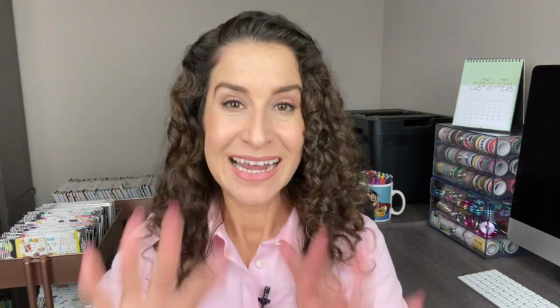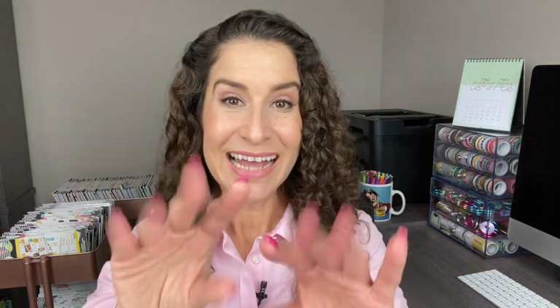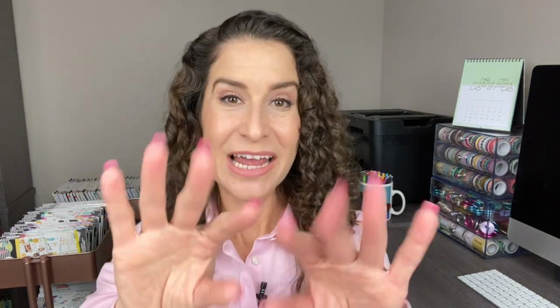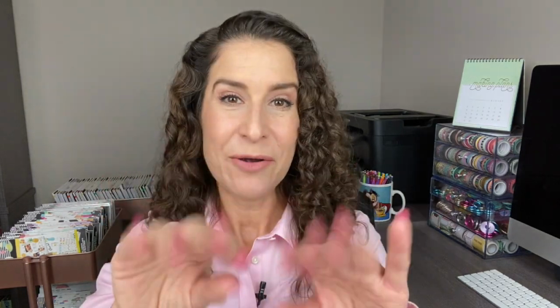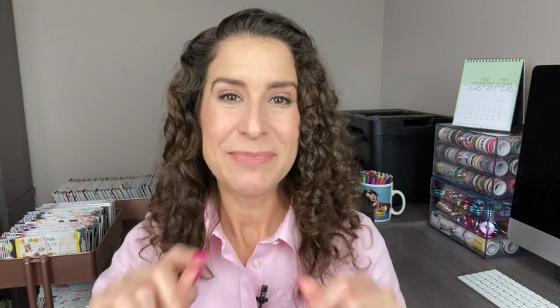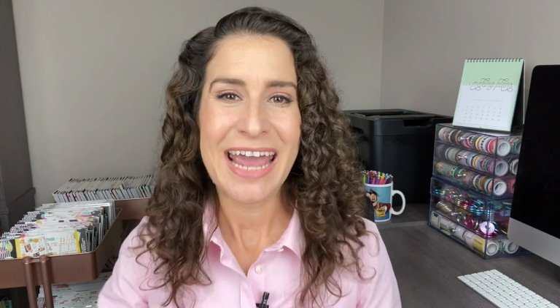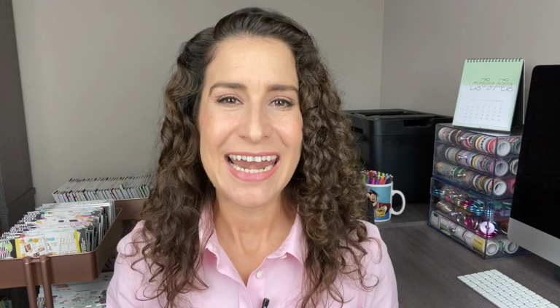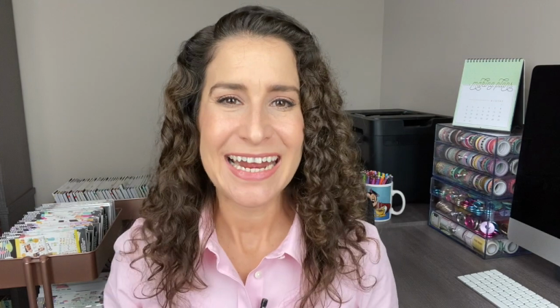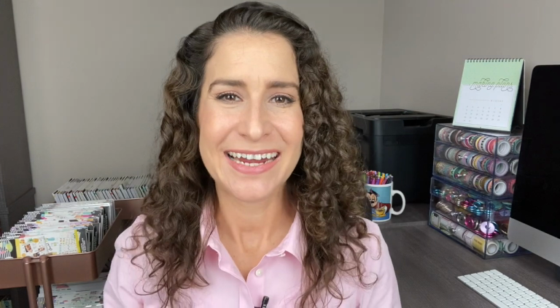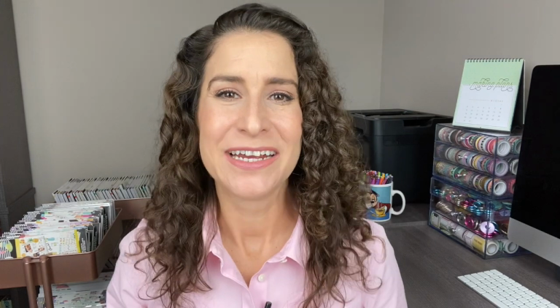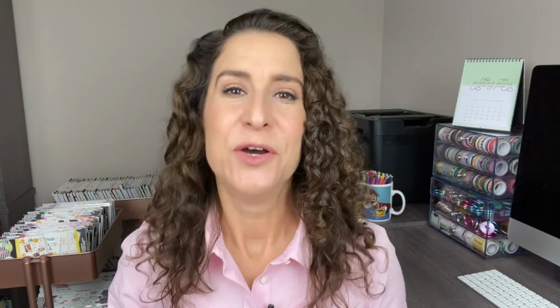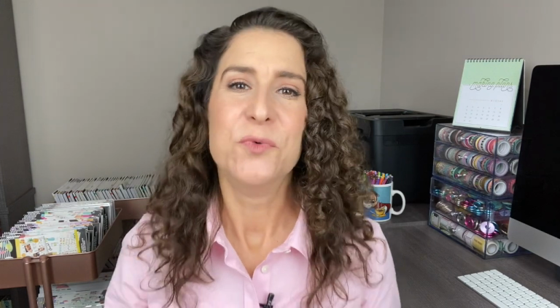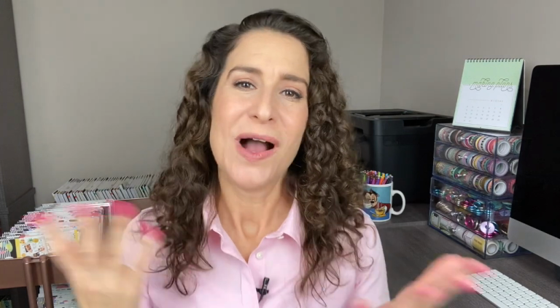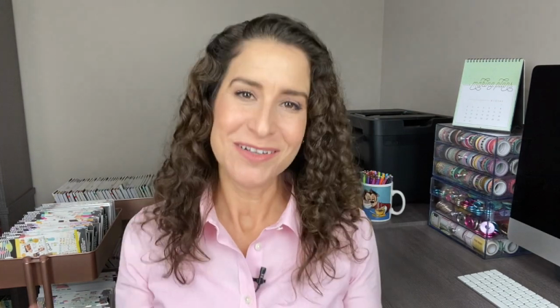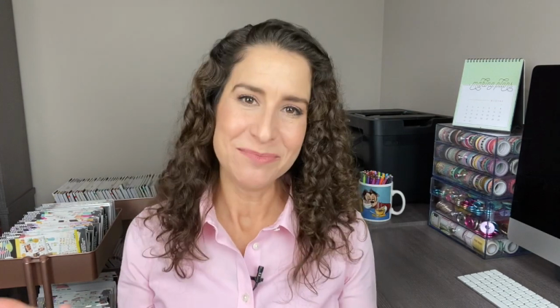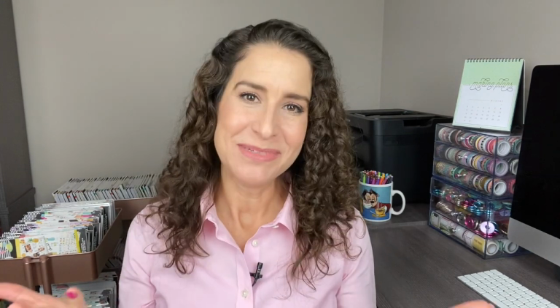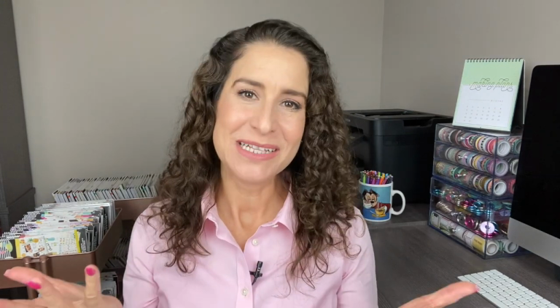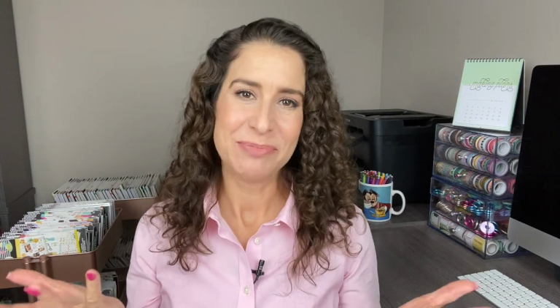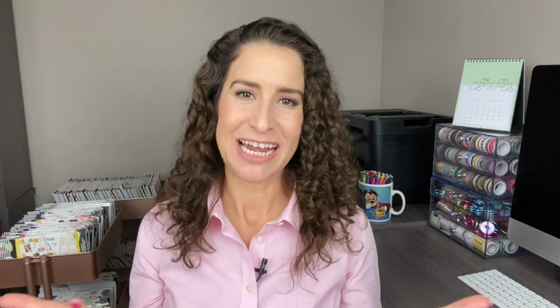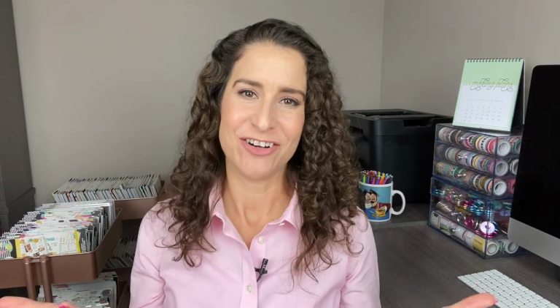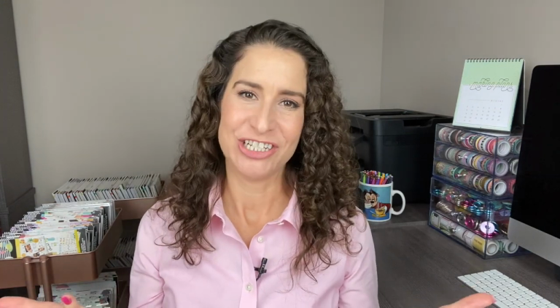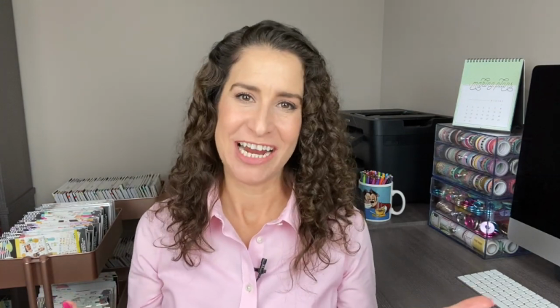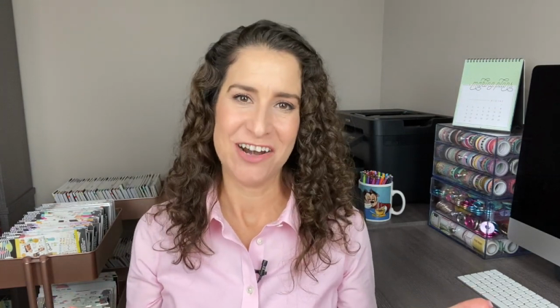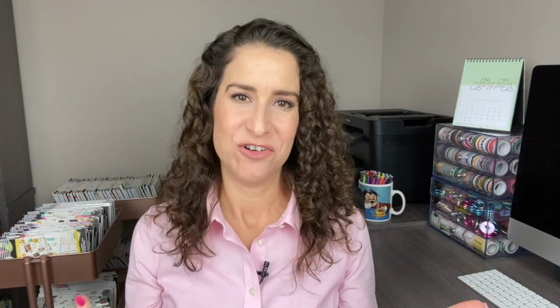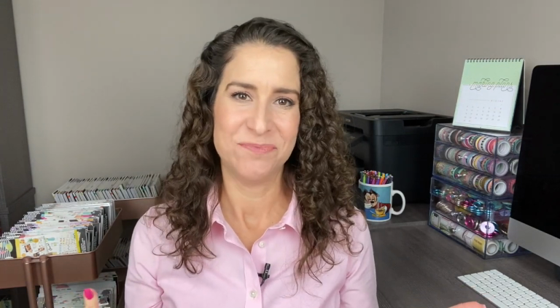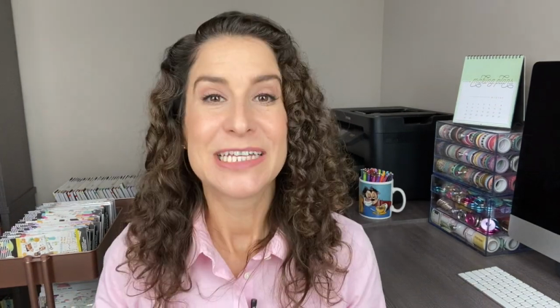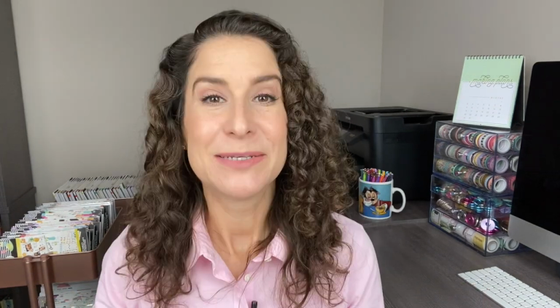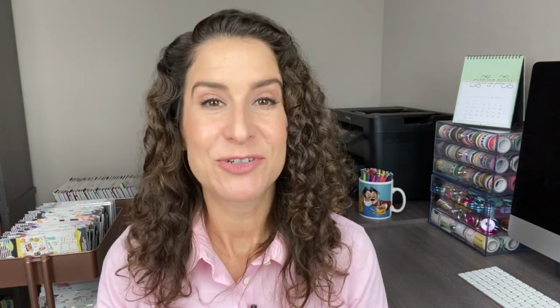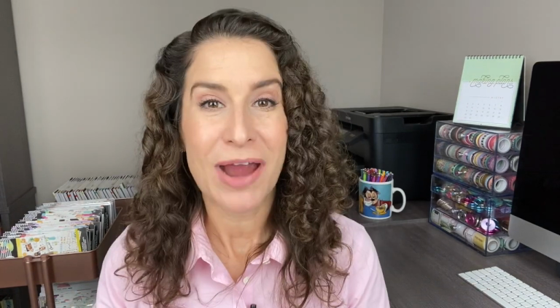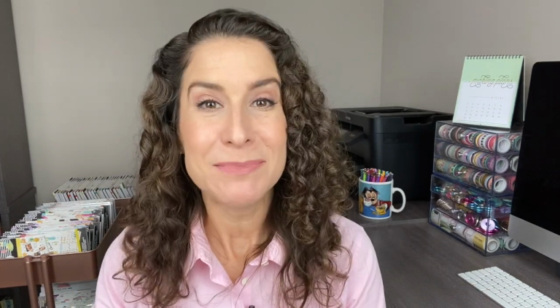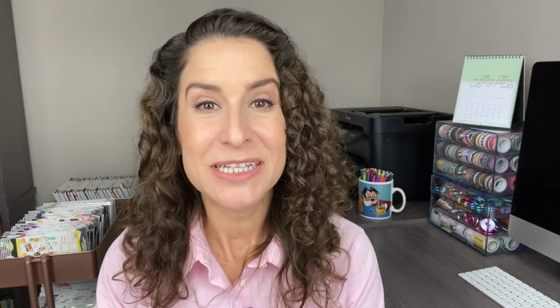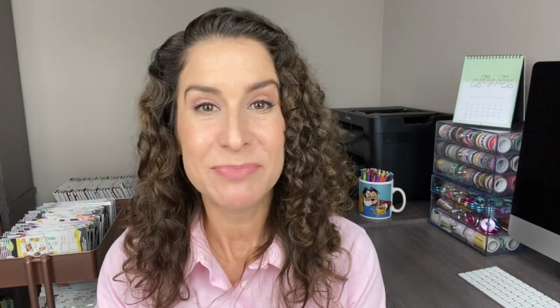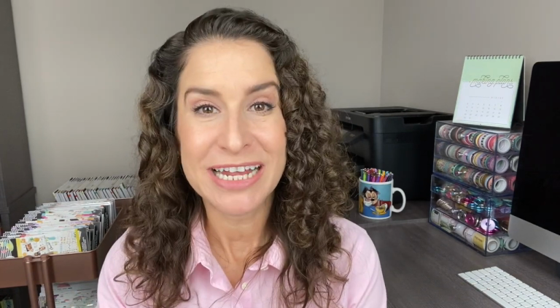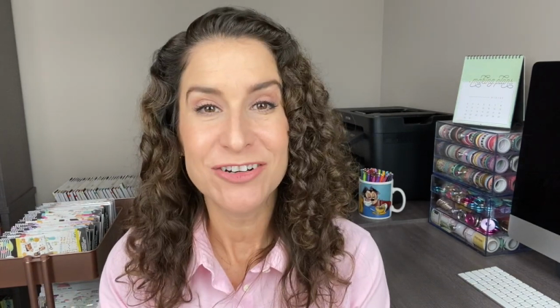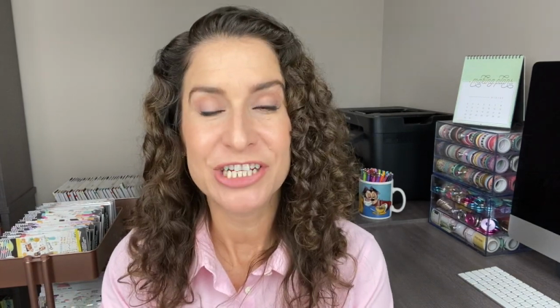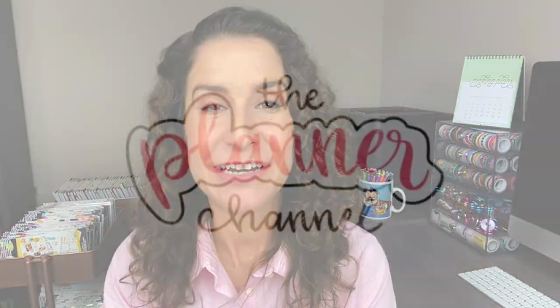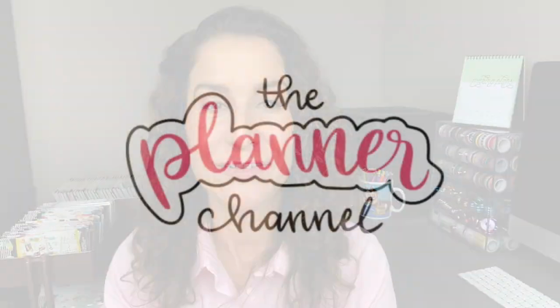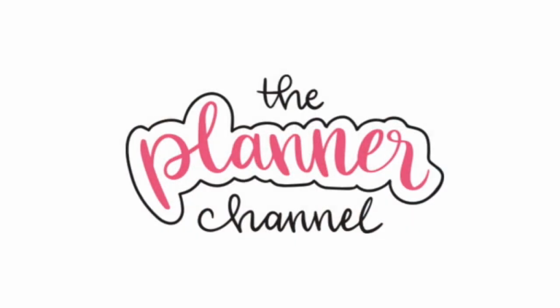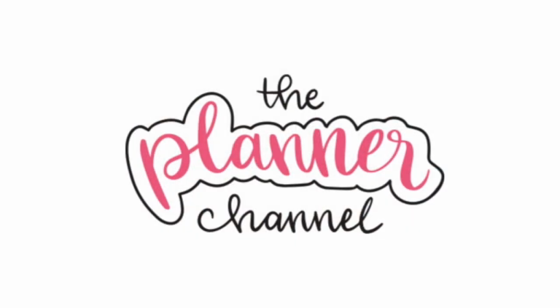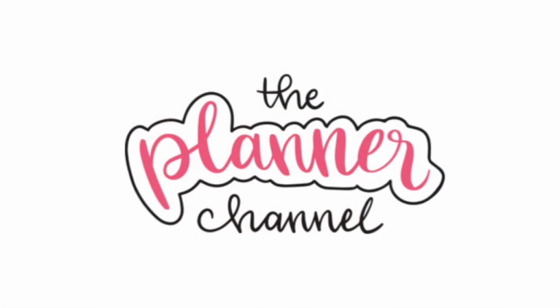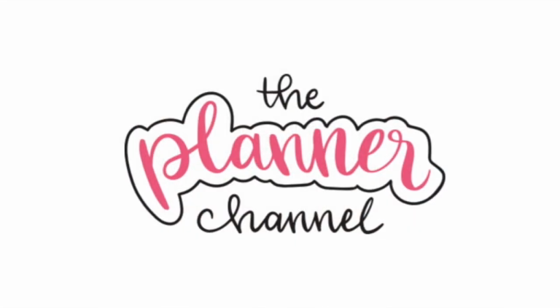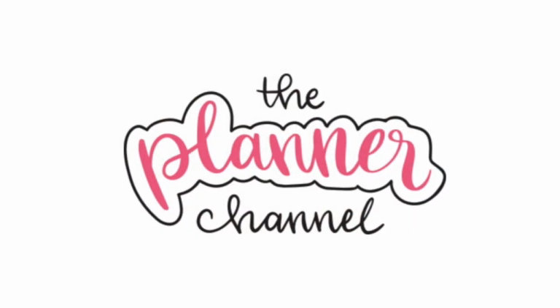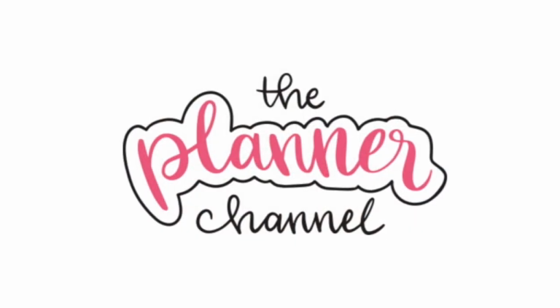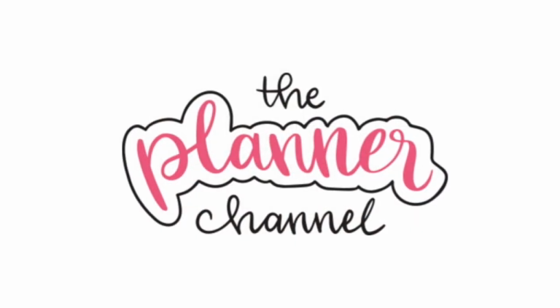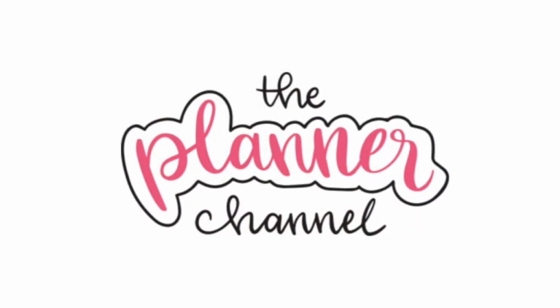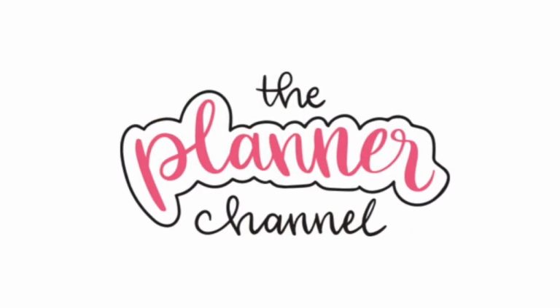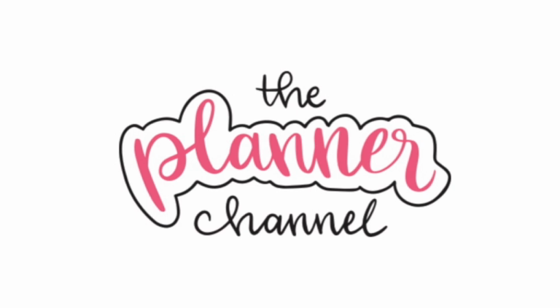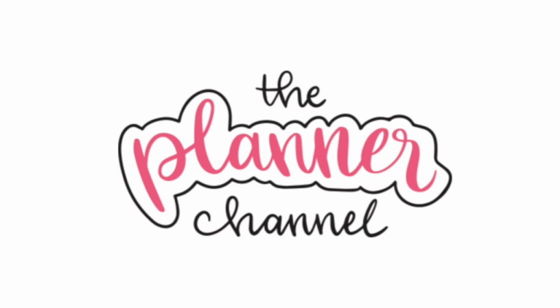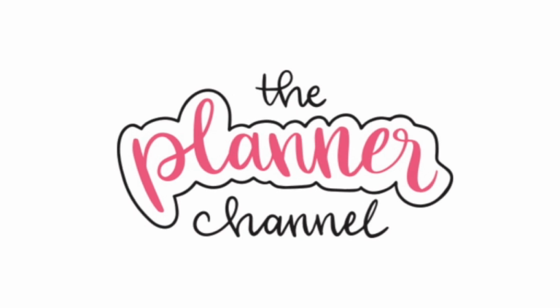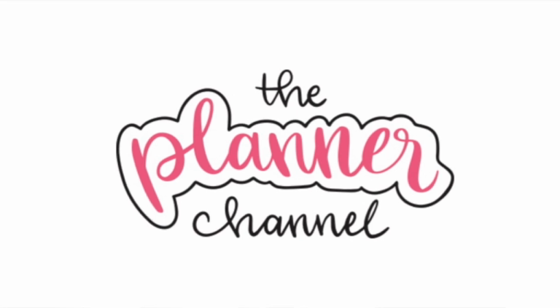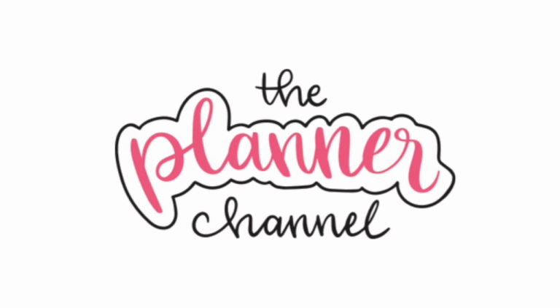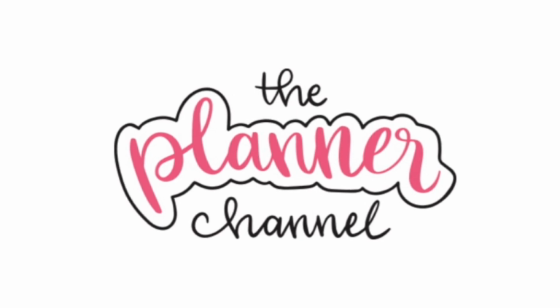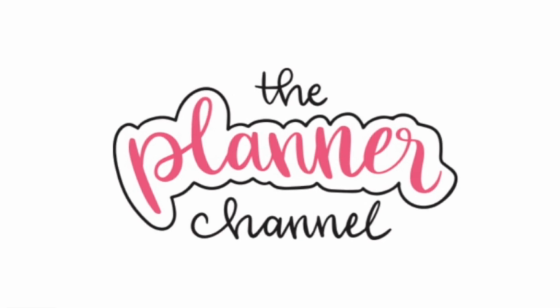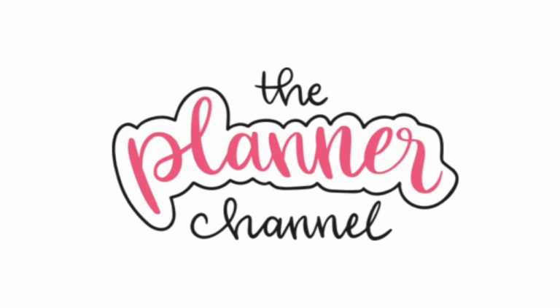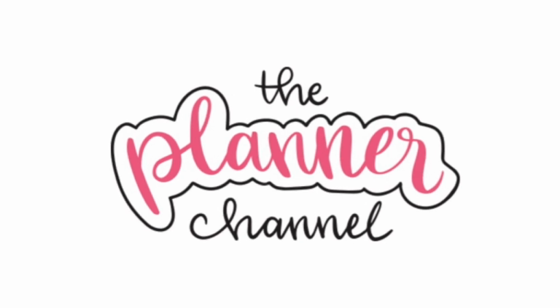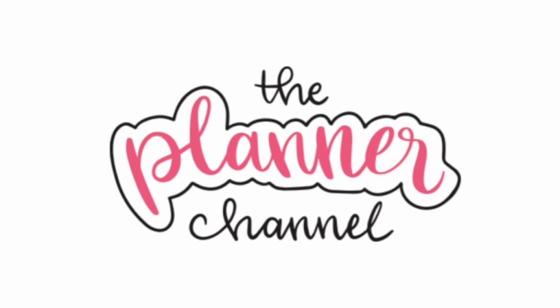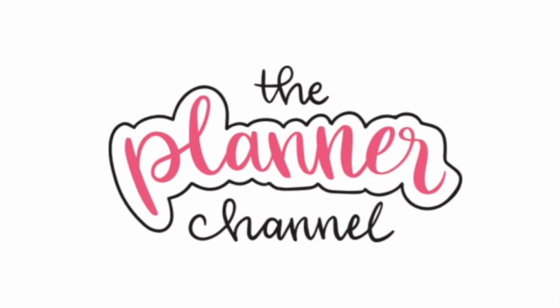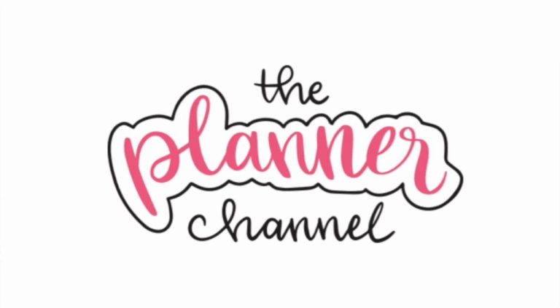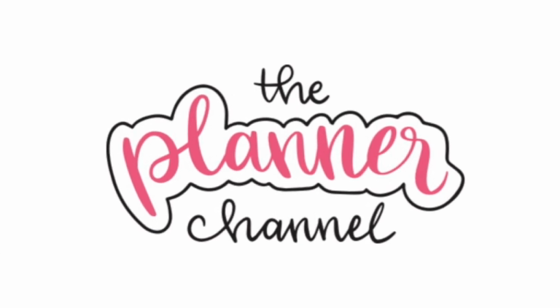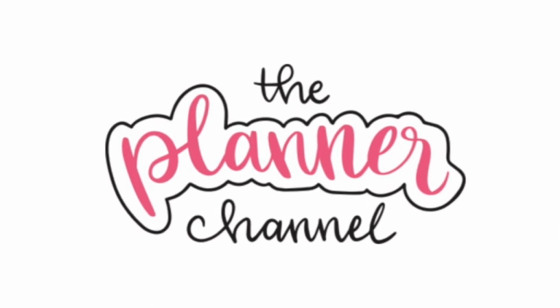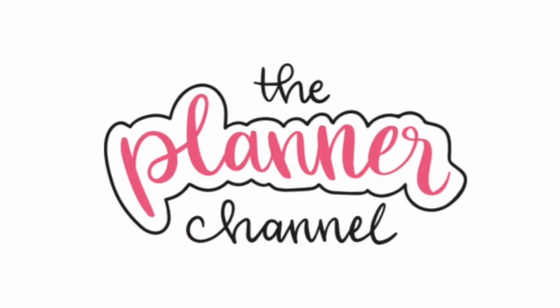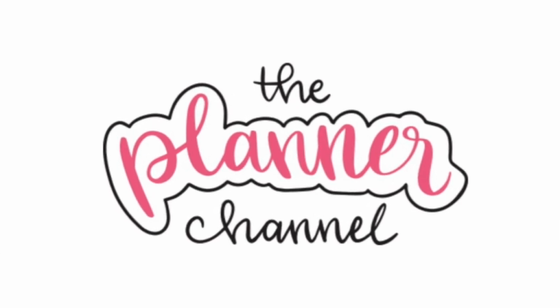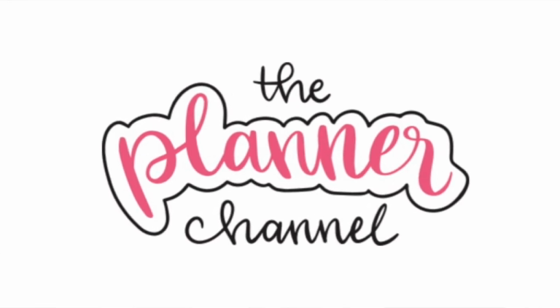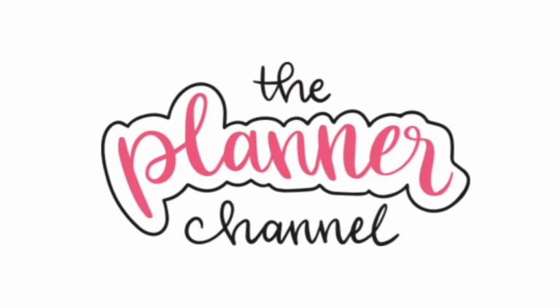Hello, I'm Katie. Welcome to The Planner Channel. Subscribe to The Planner Channel to watch new videos every week about planning and productivity.